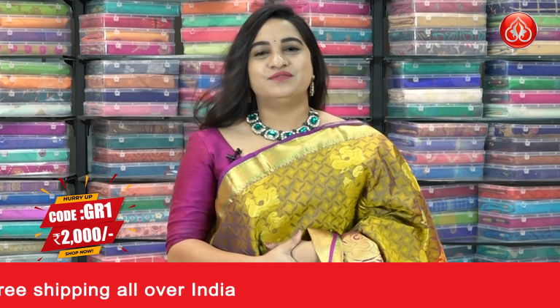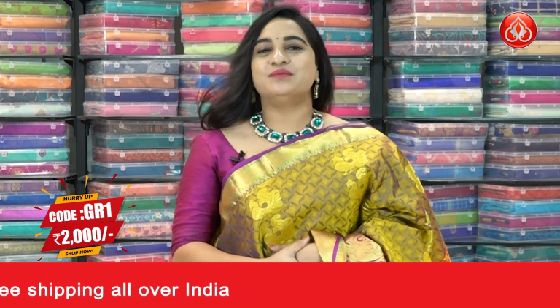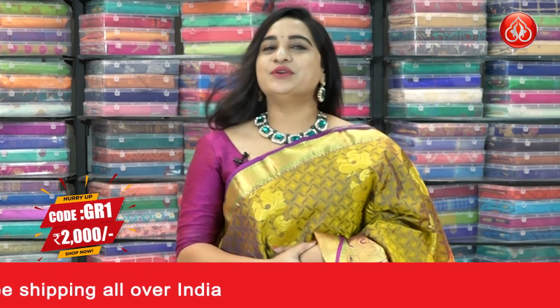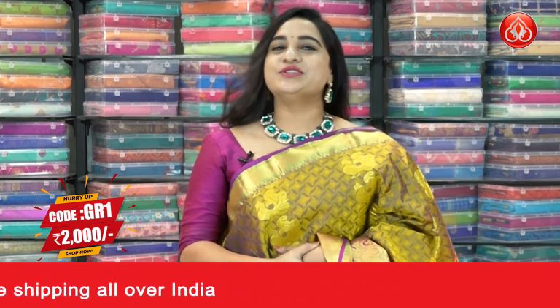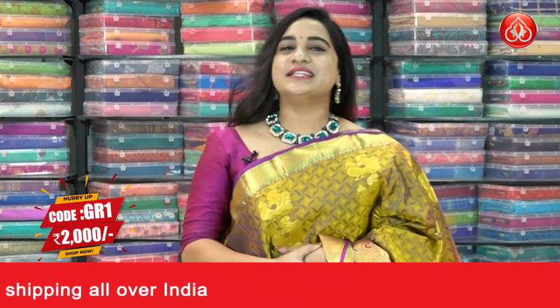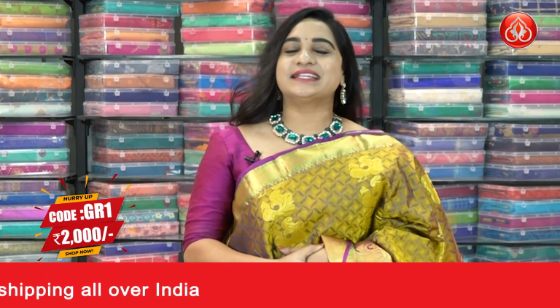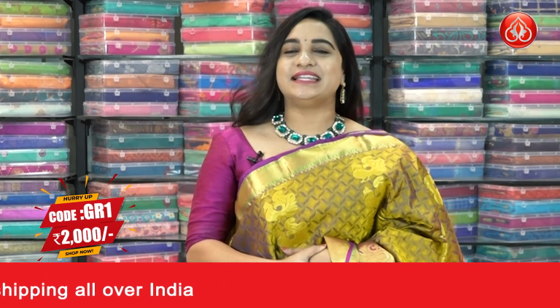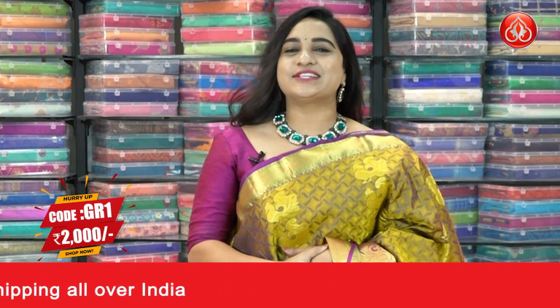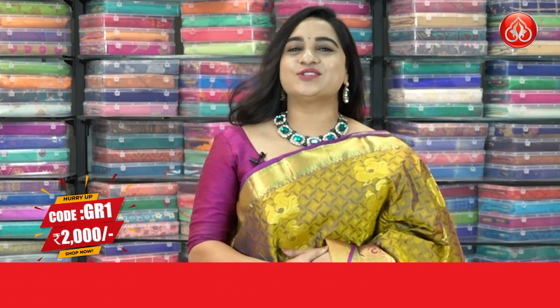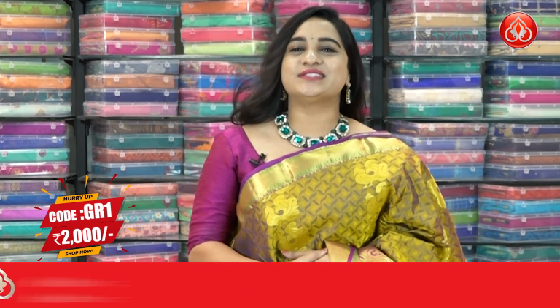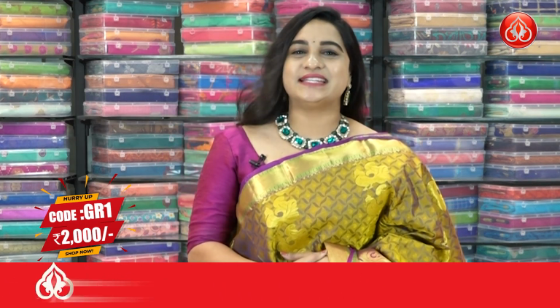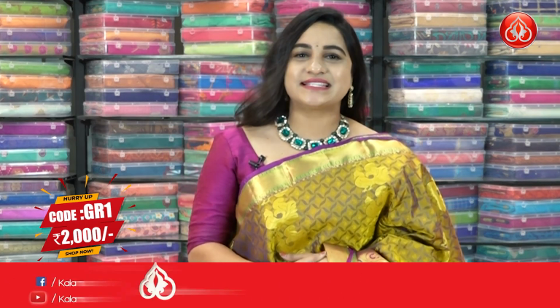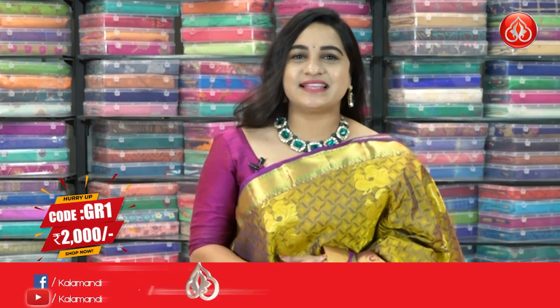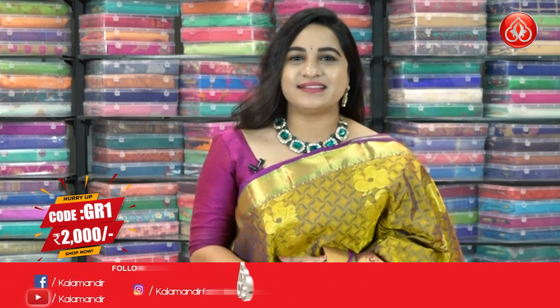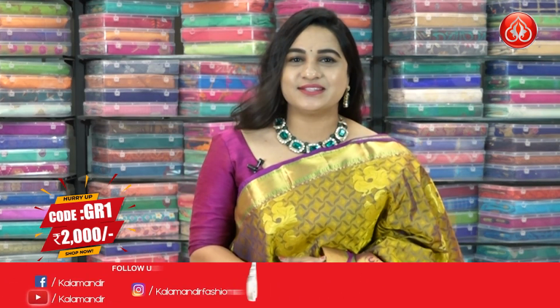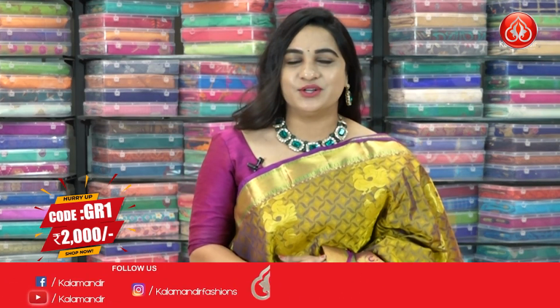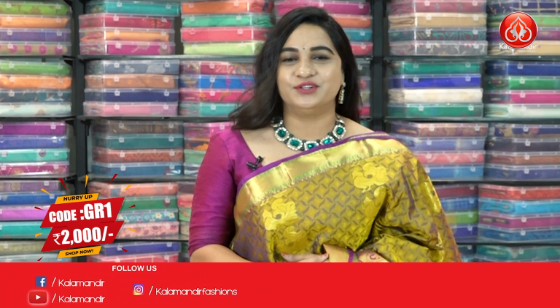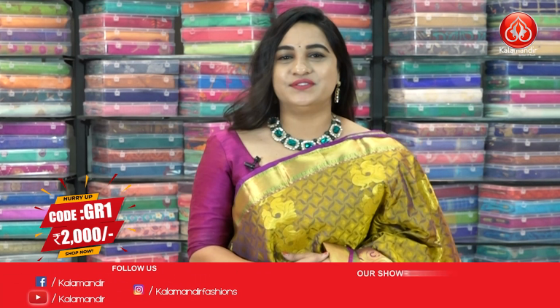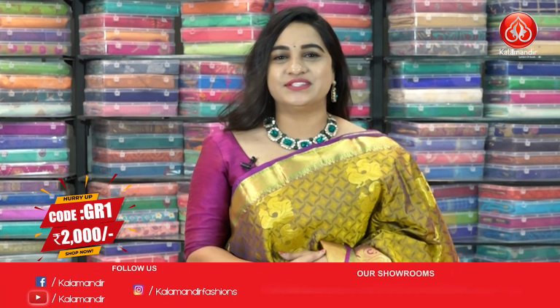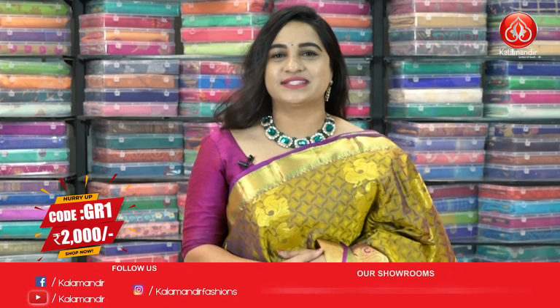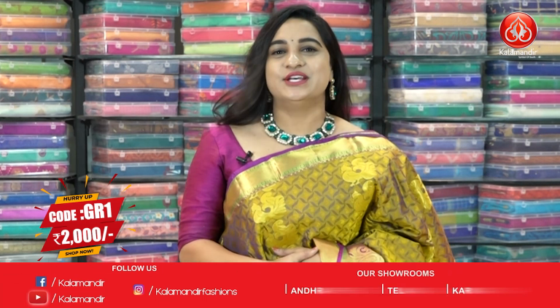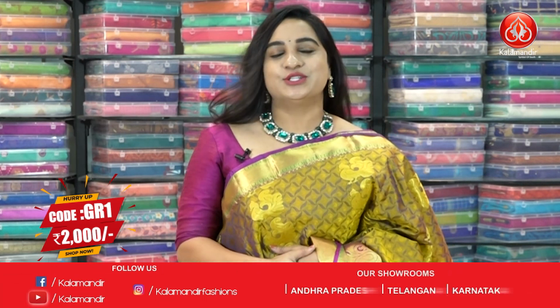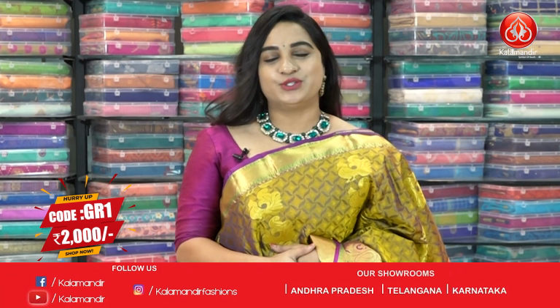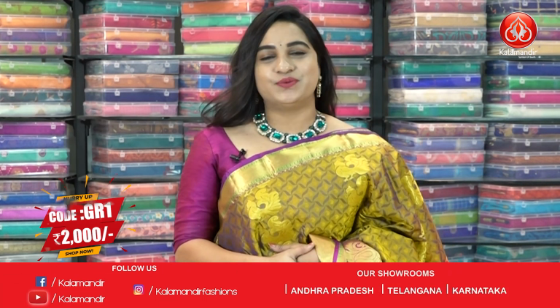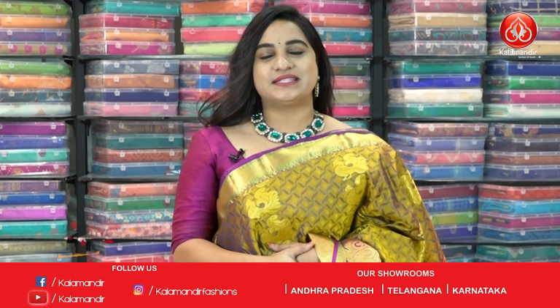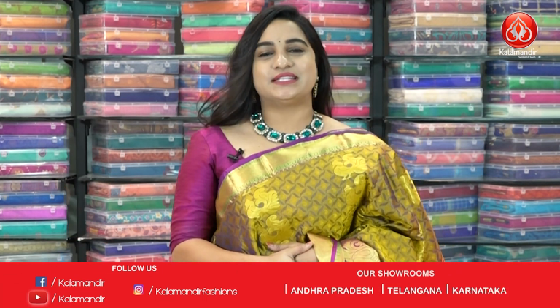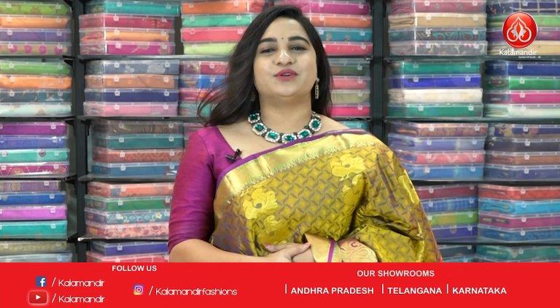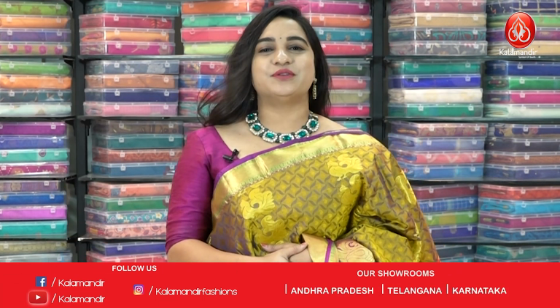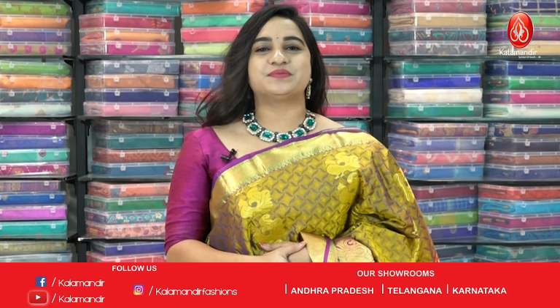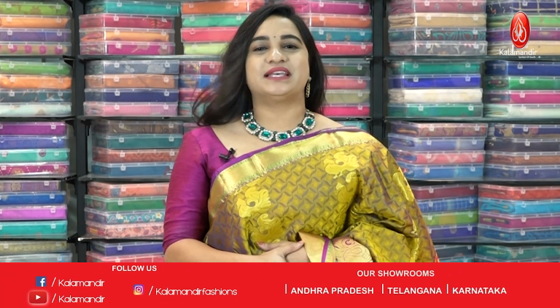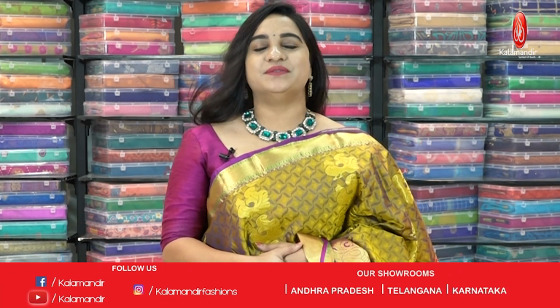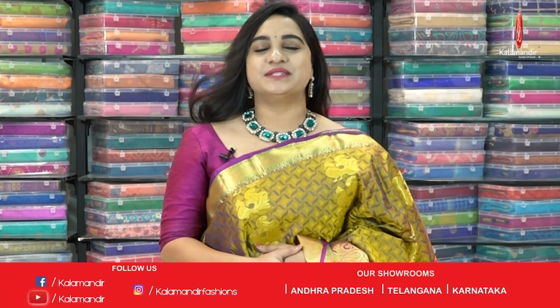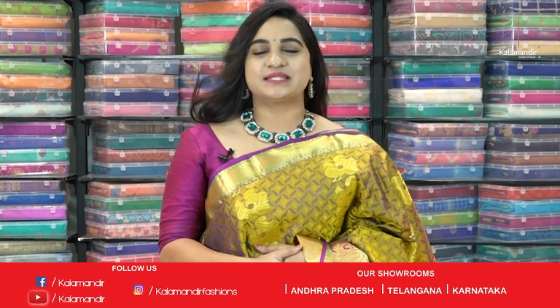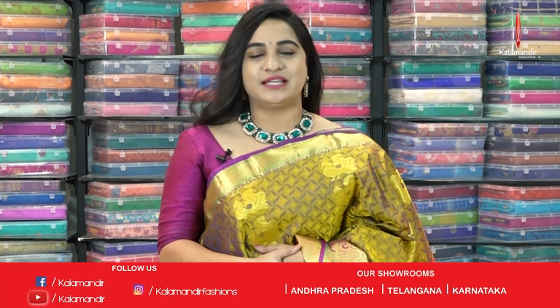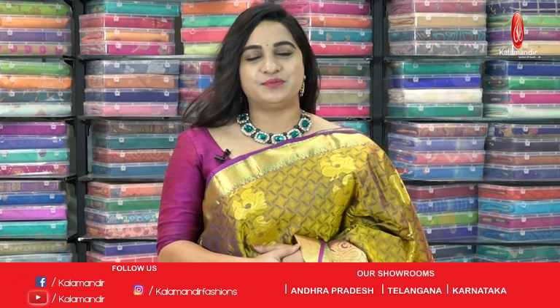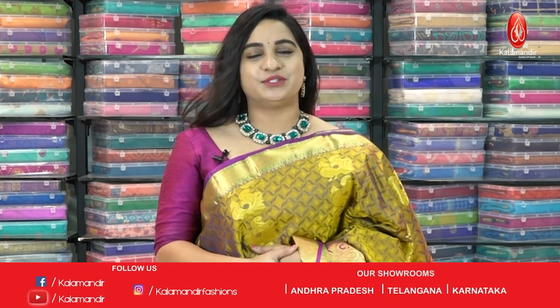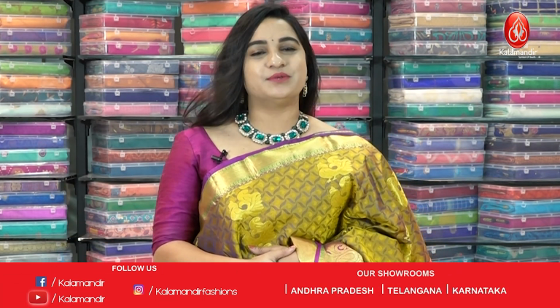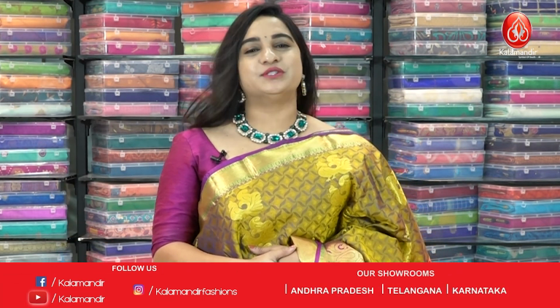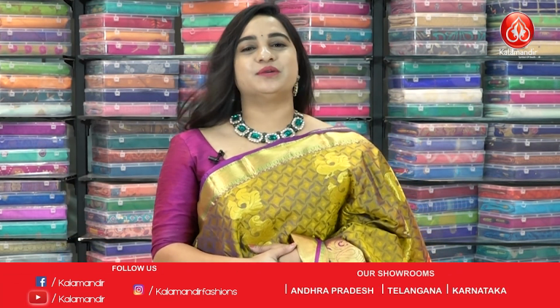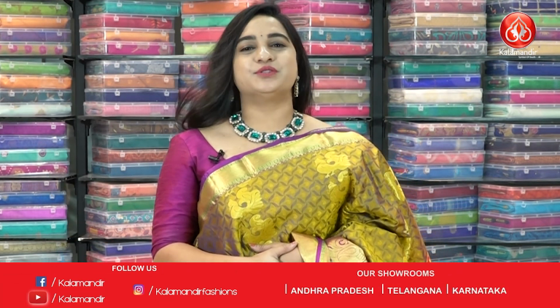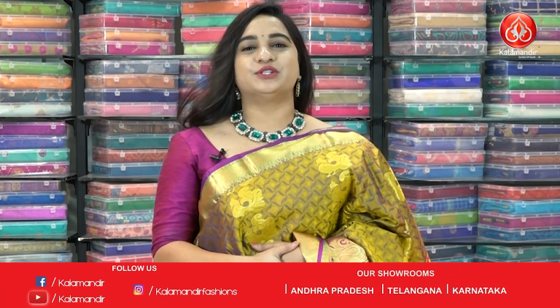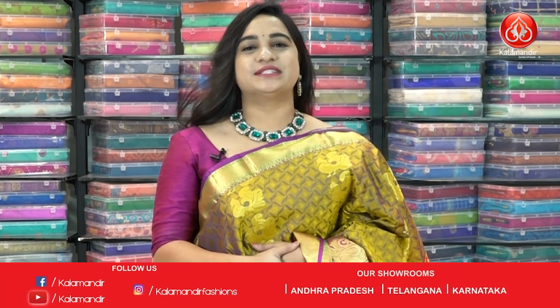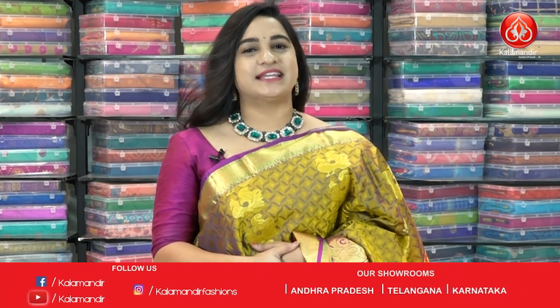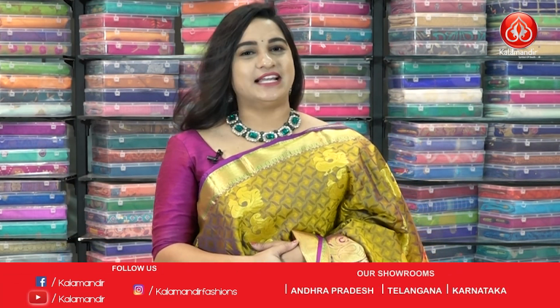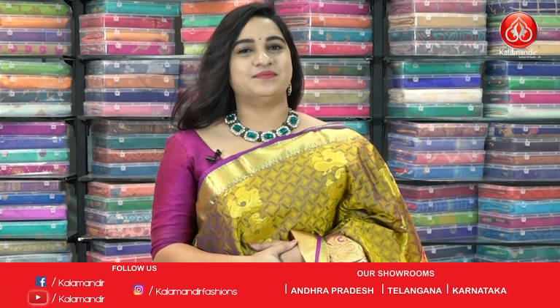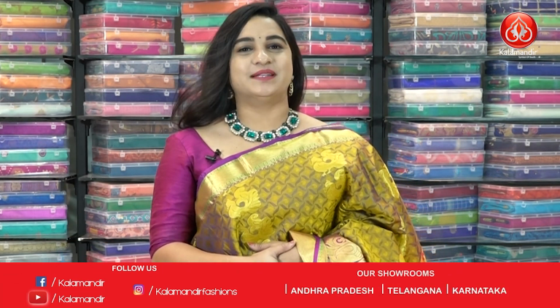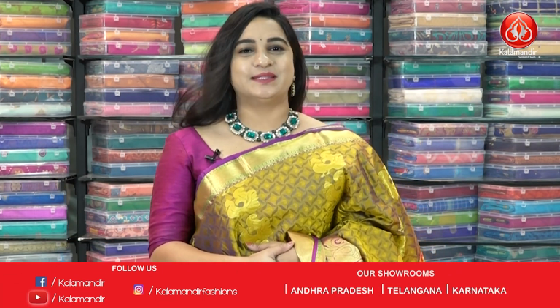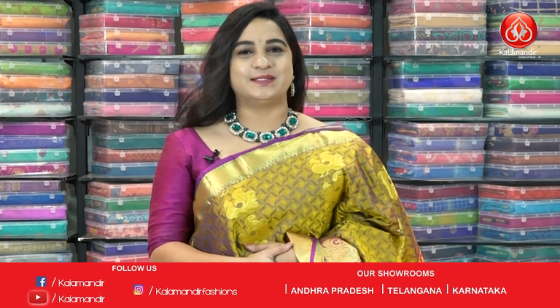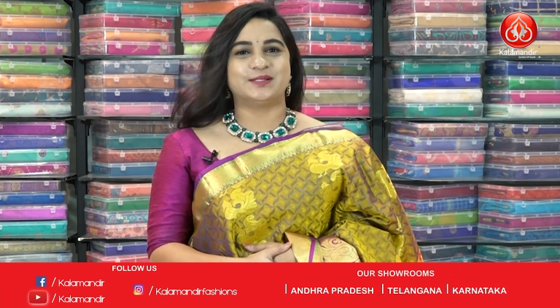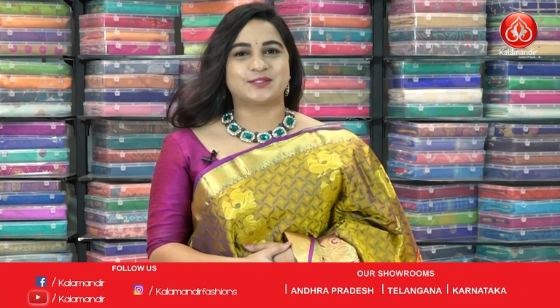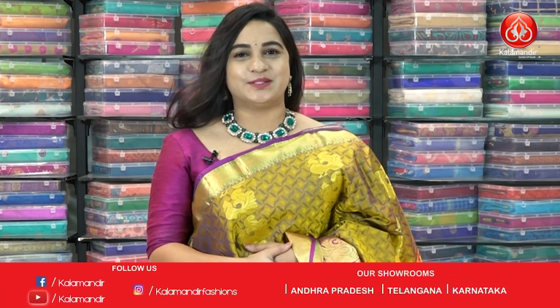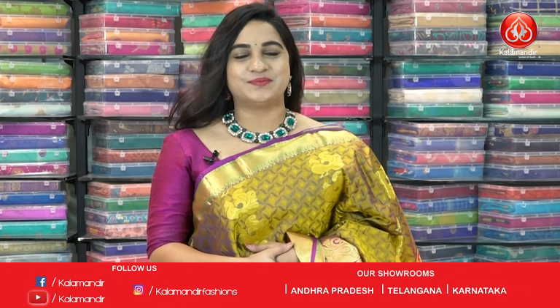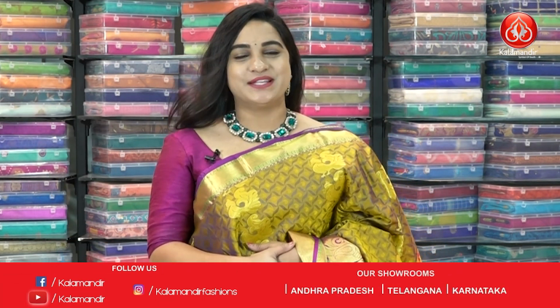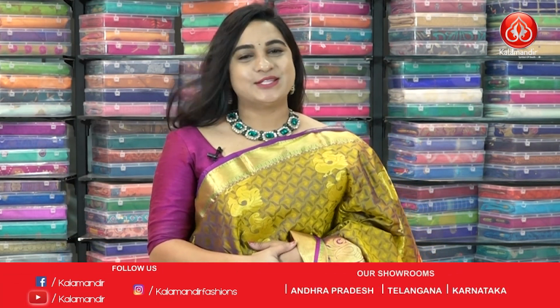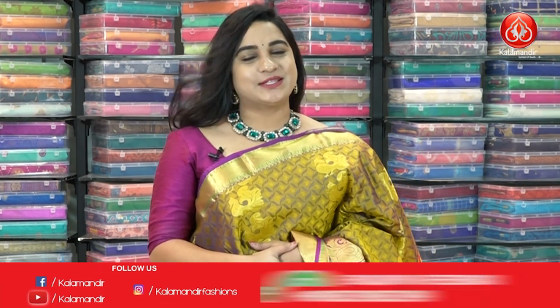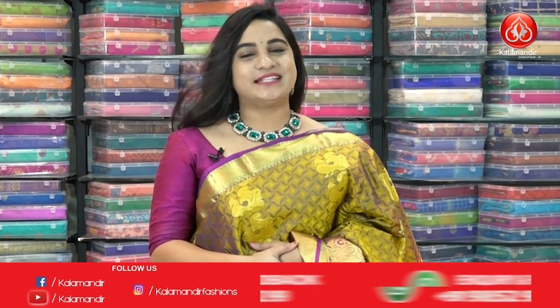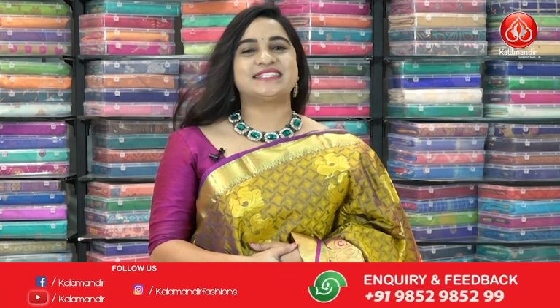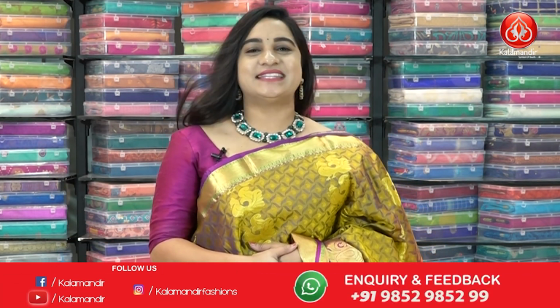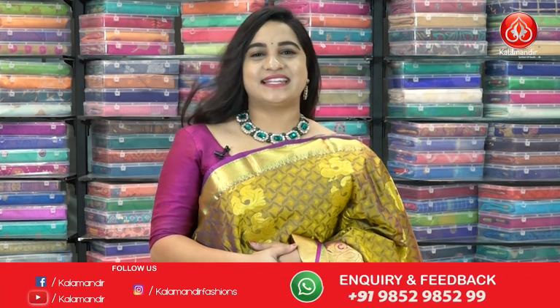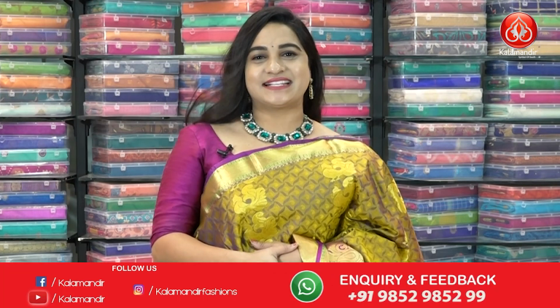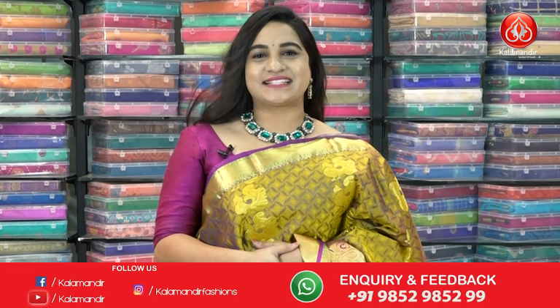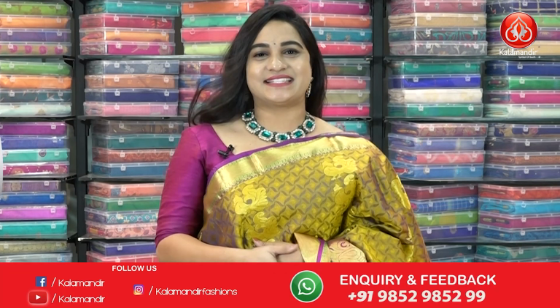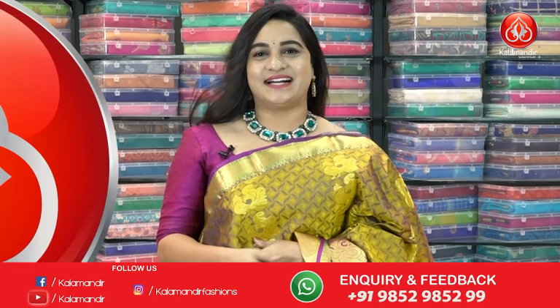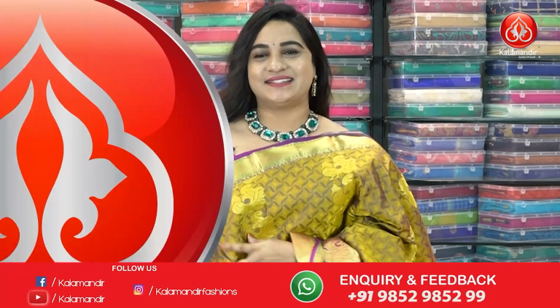For more unique collections and exciting offers, do visit our website which is www.kalamandir.com. Let's see the next saree.